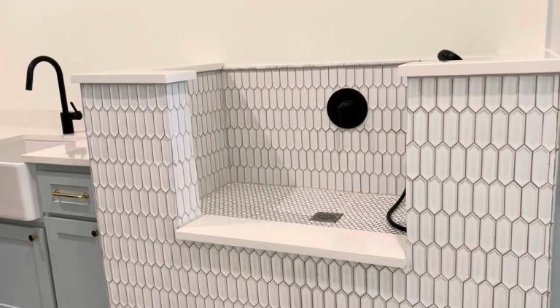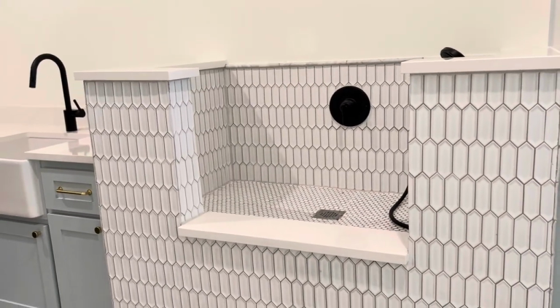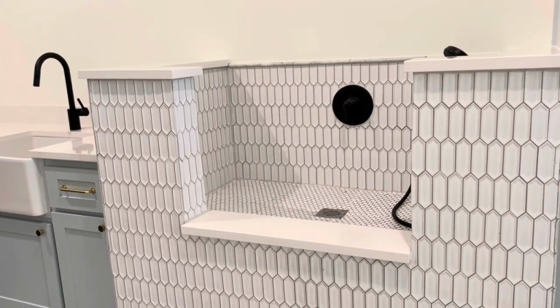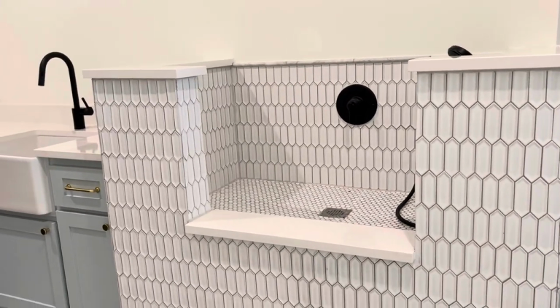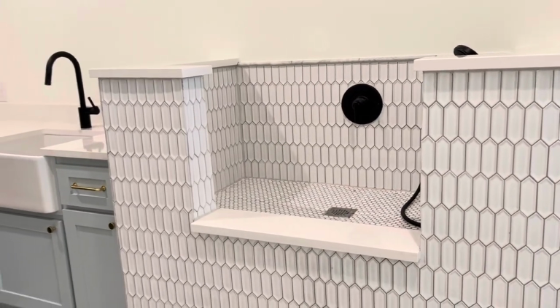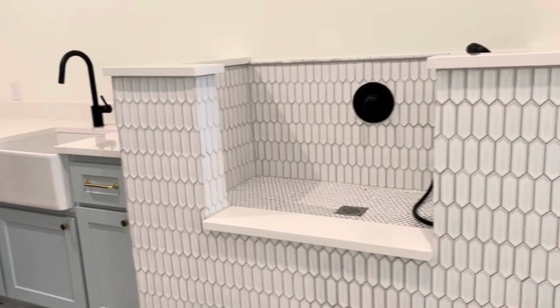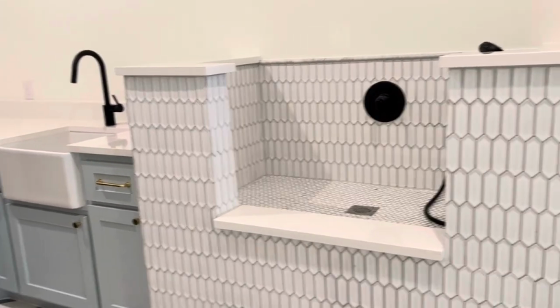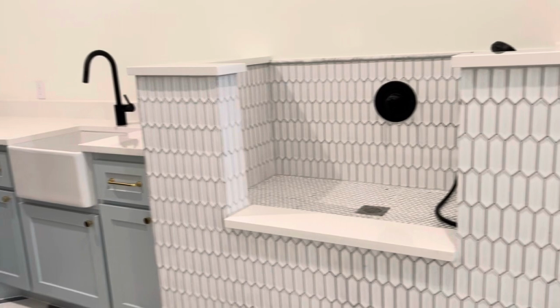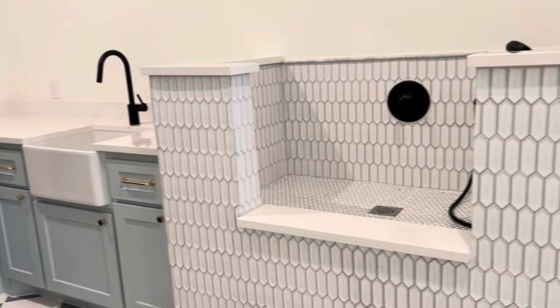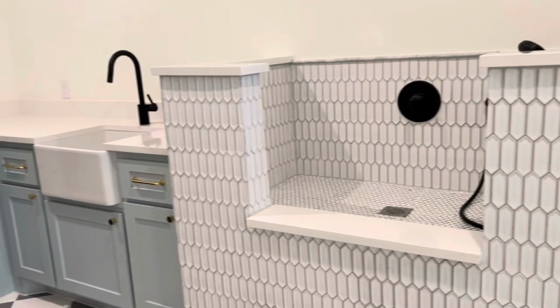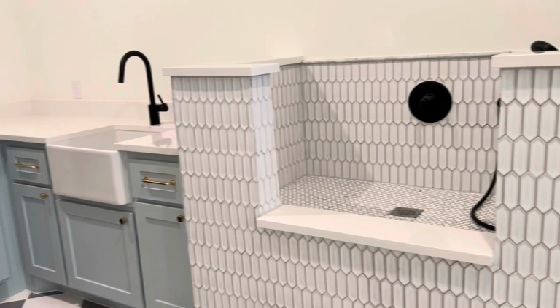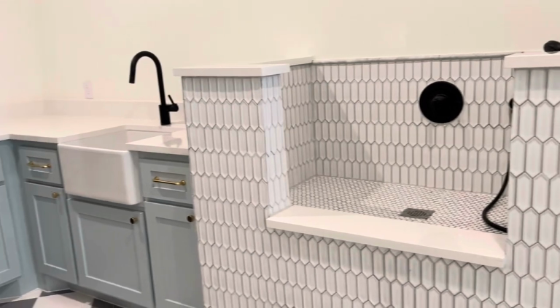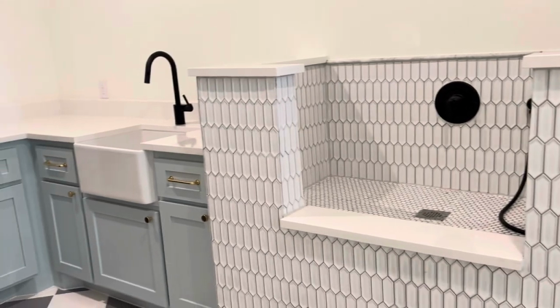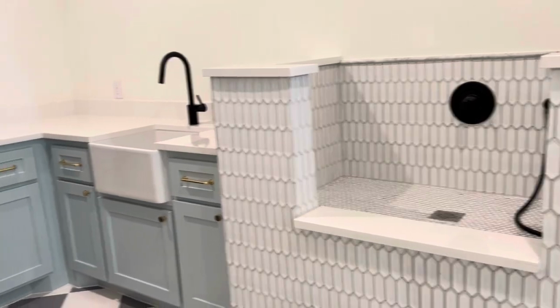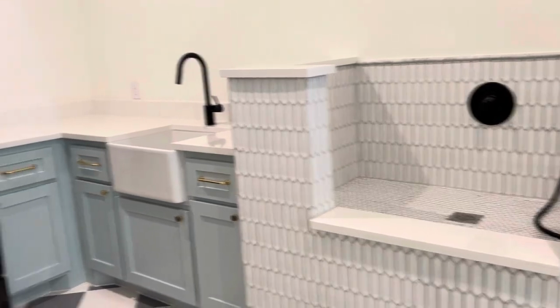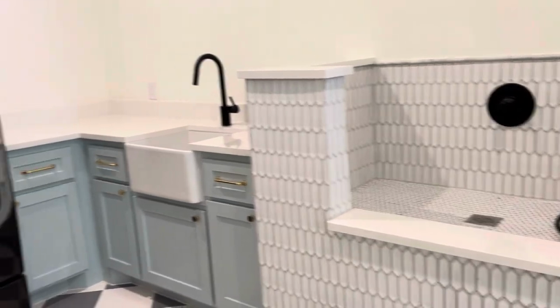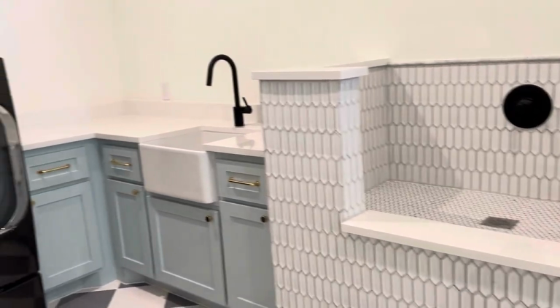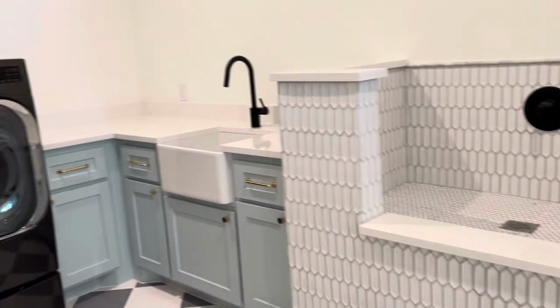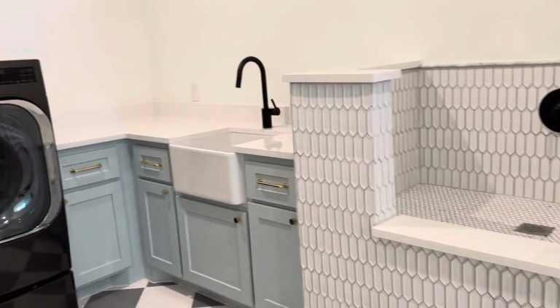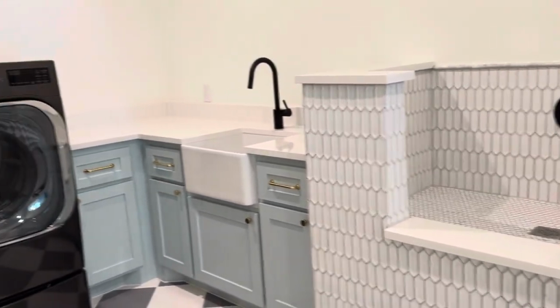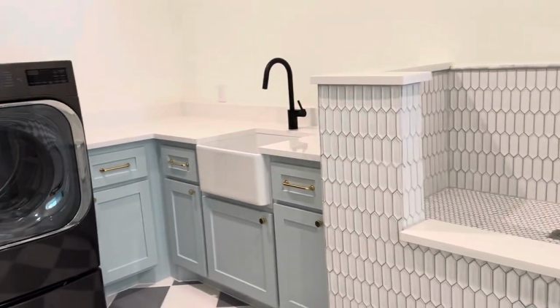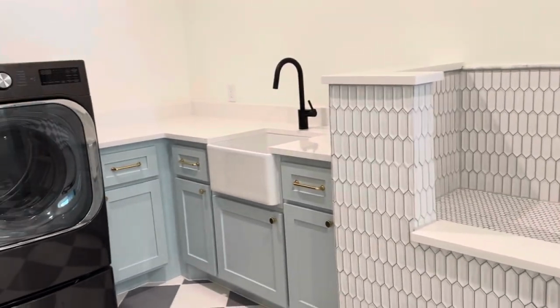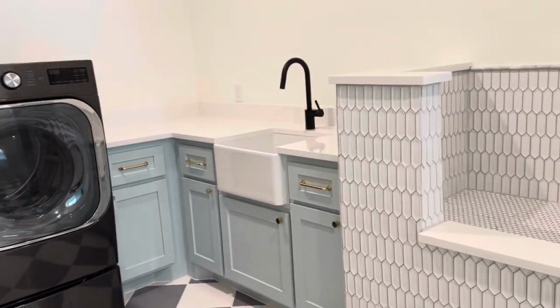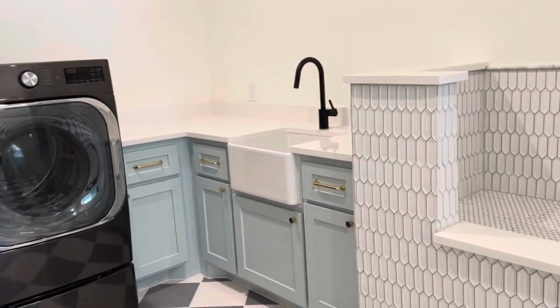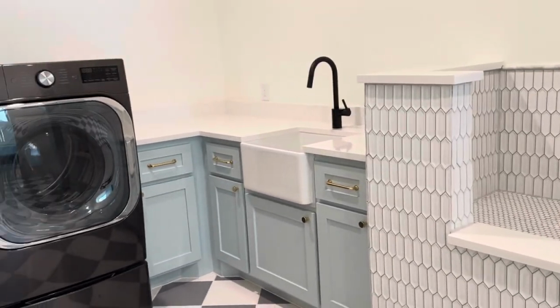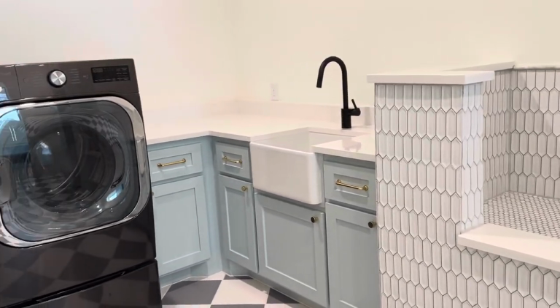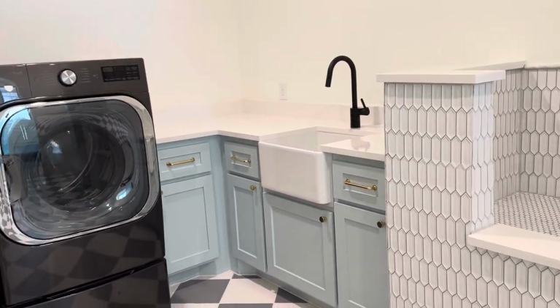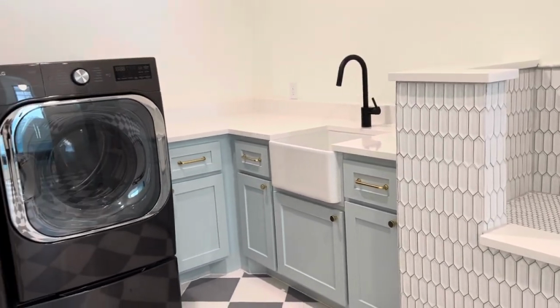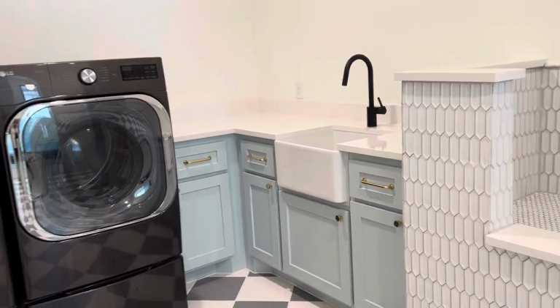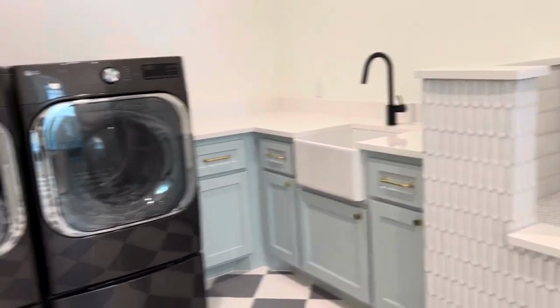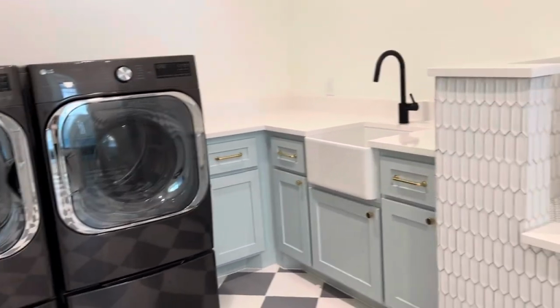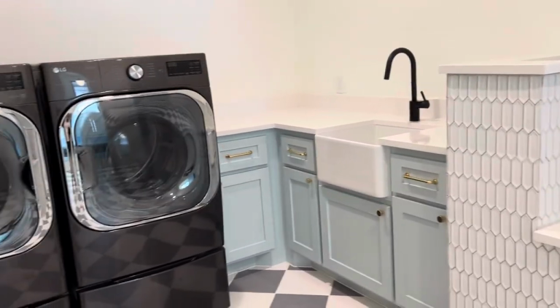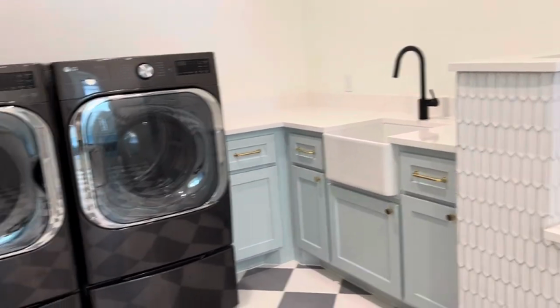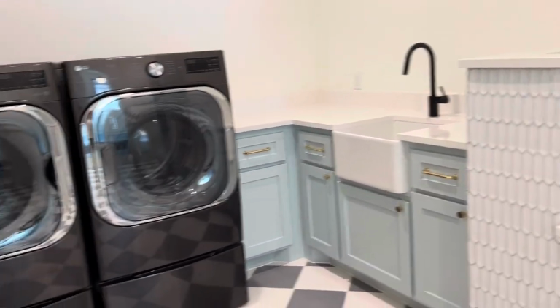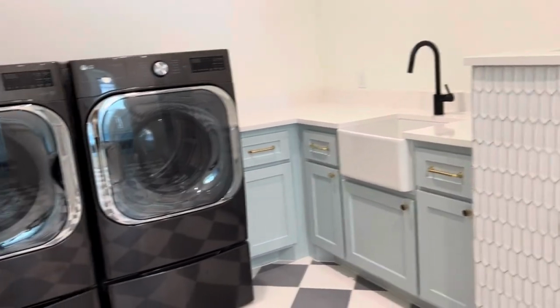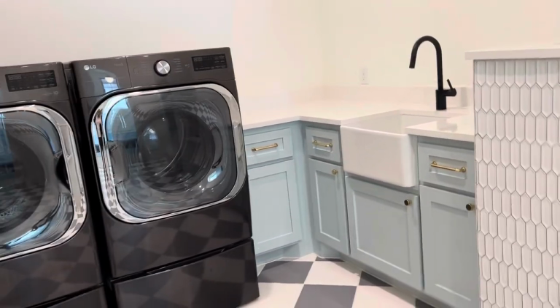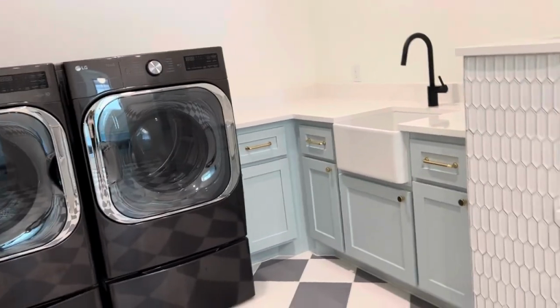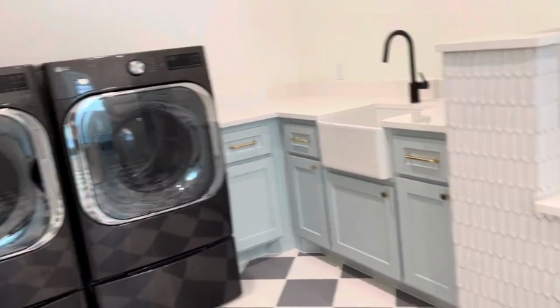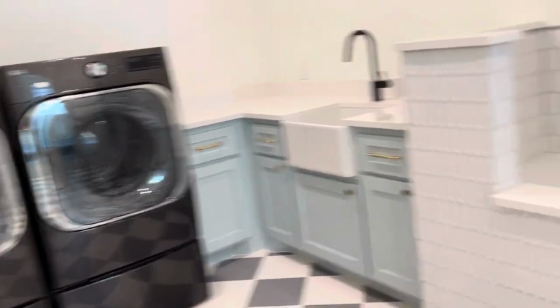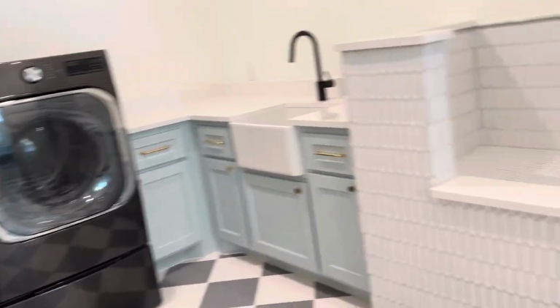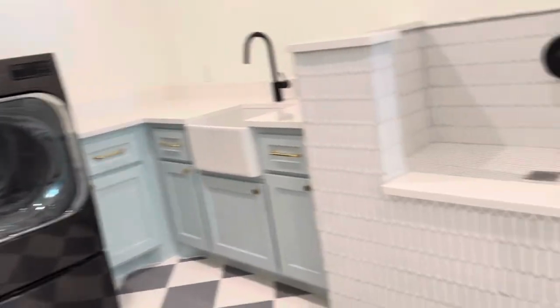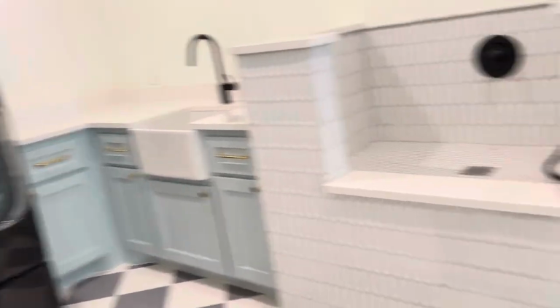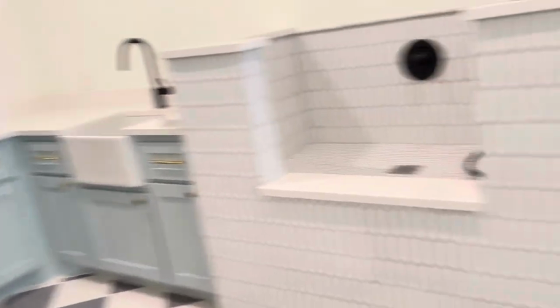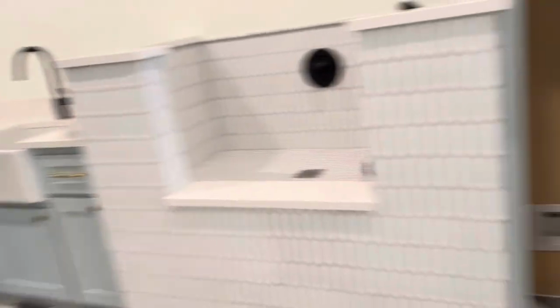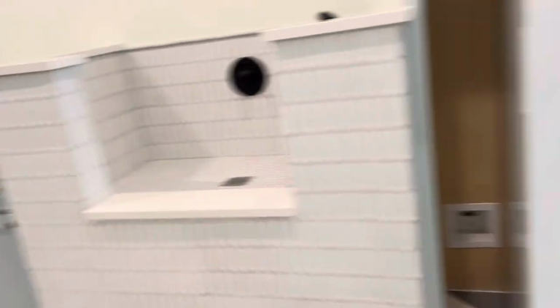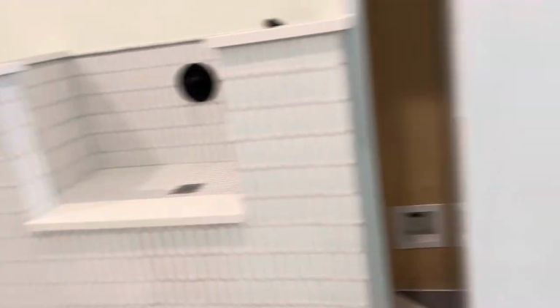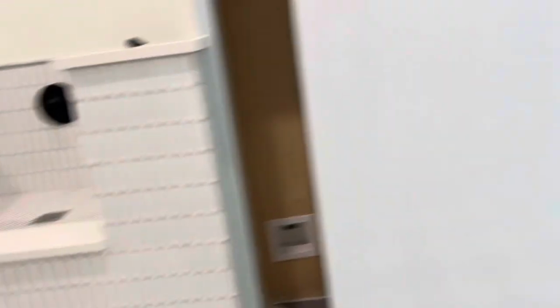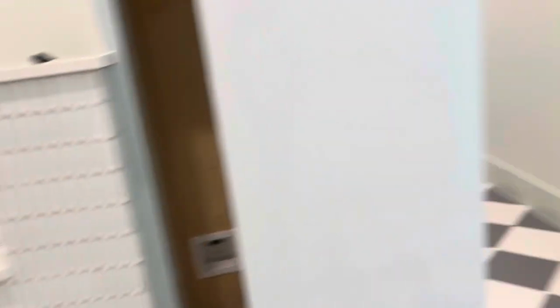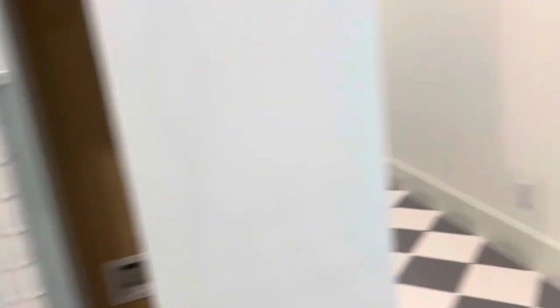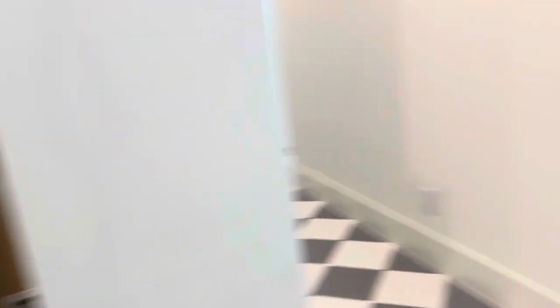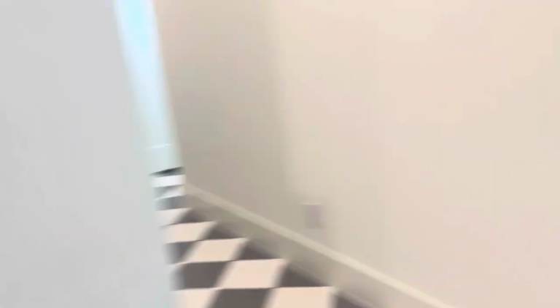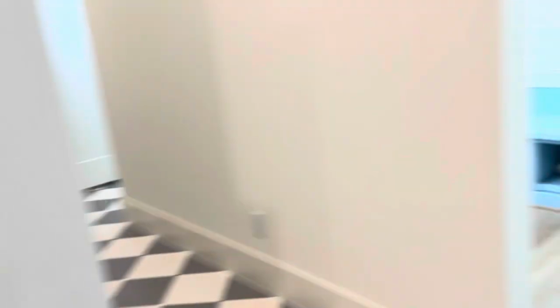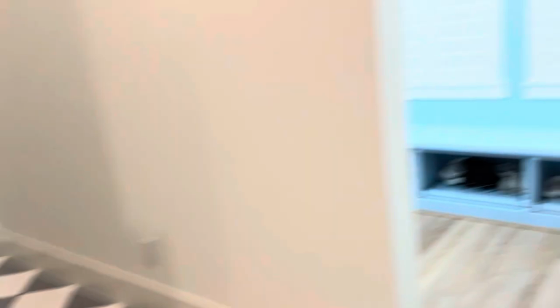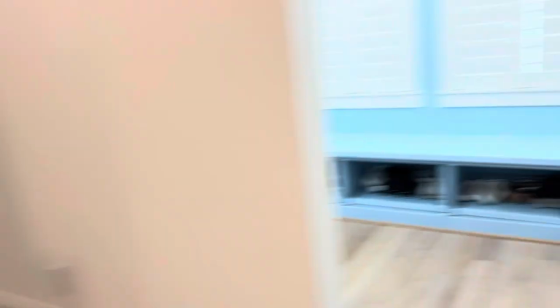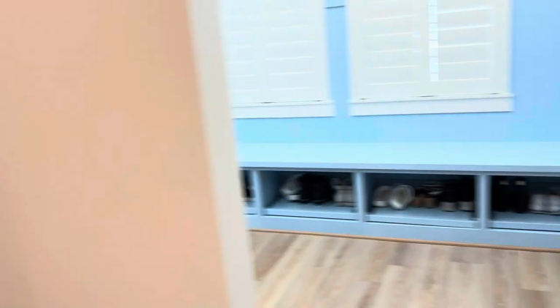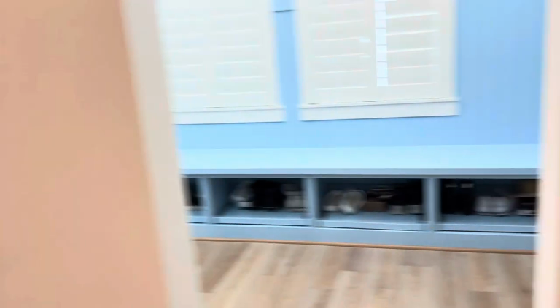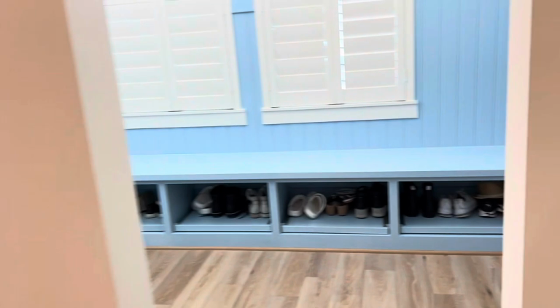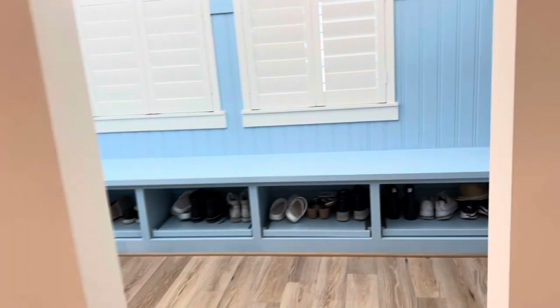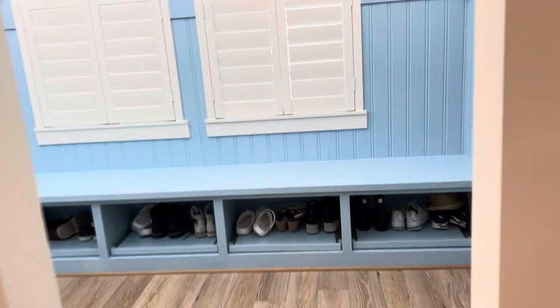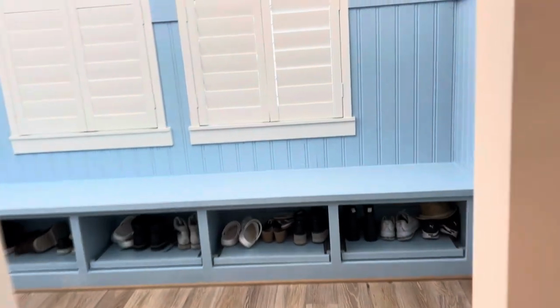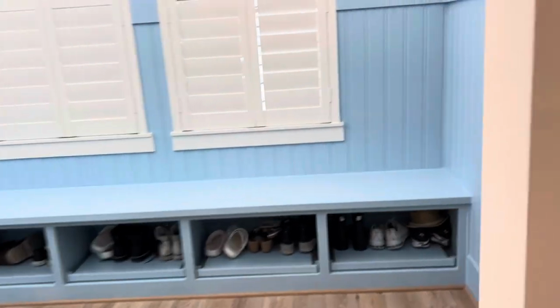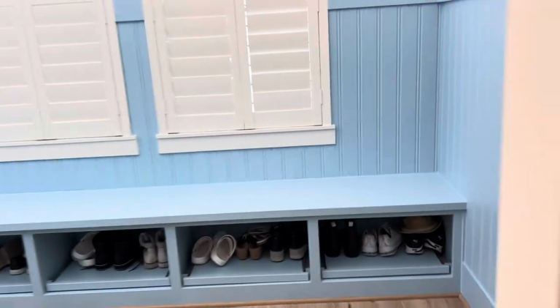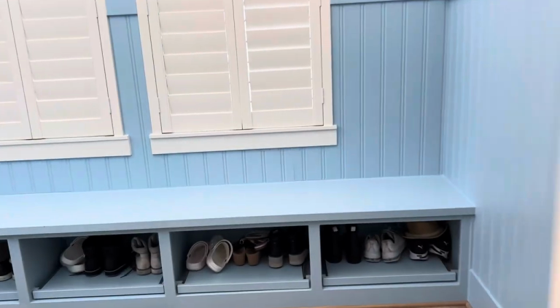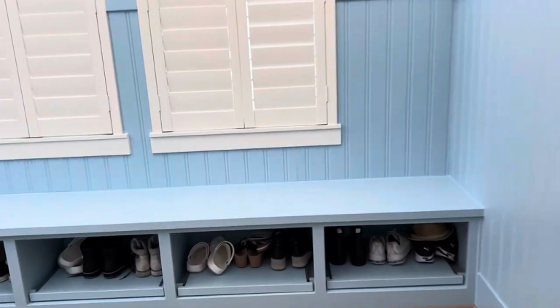I love the dog wash station here — absolutely perfect. And again, the blue accents throughout.